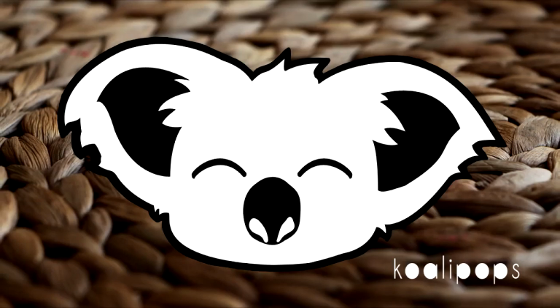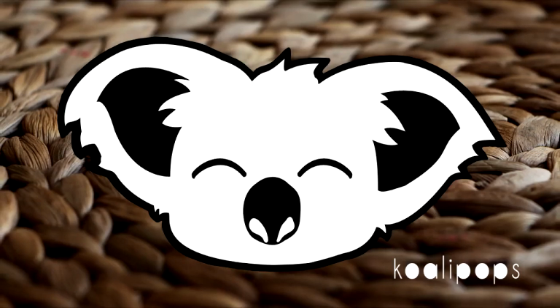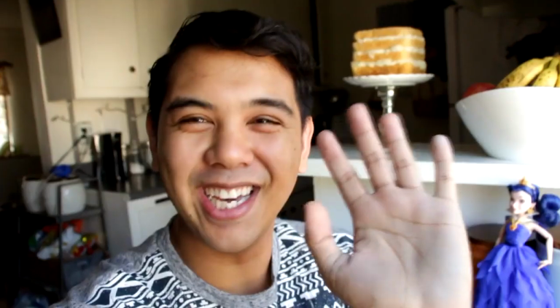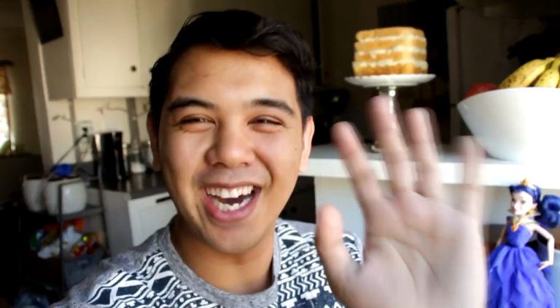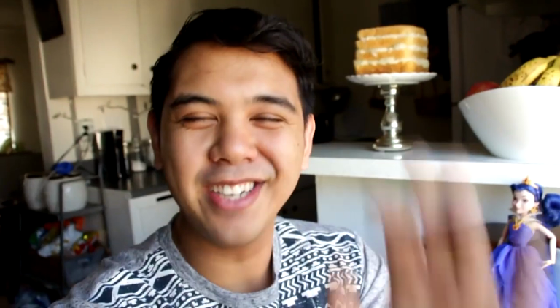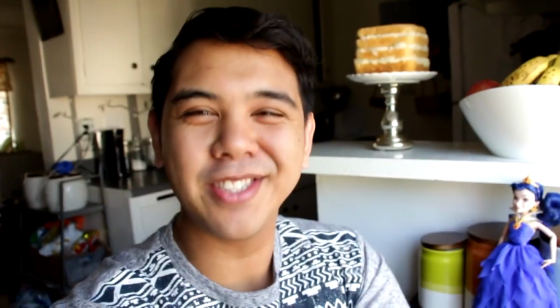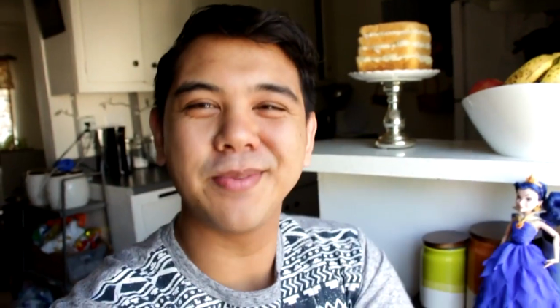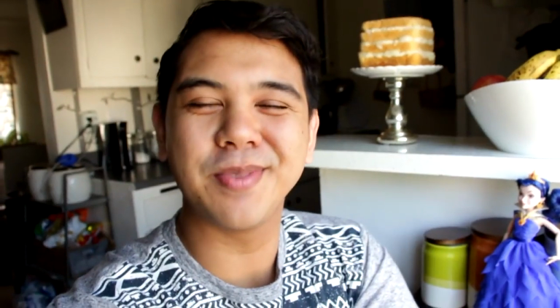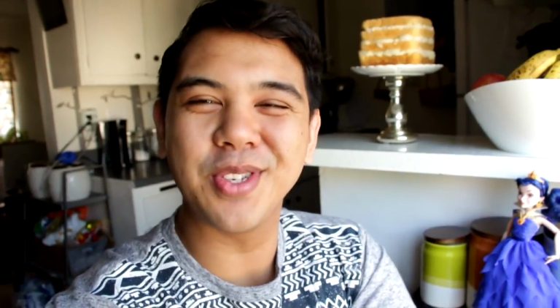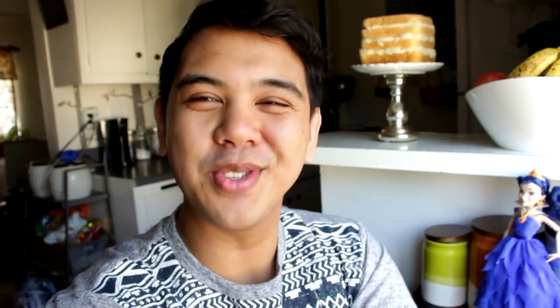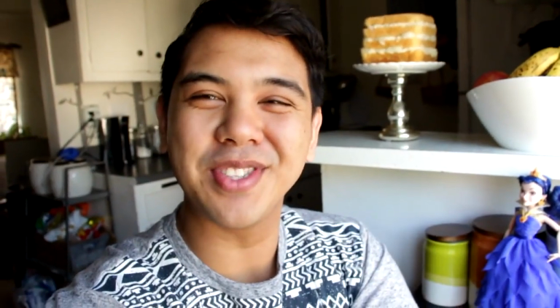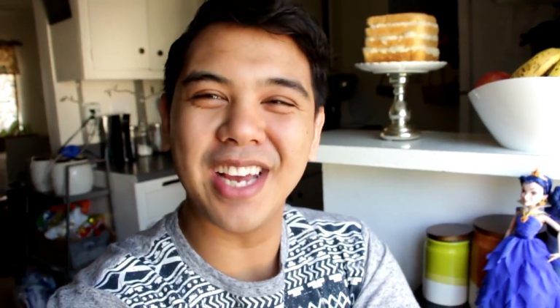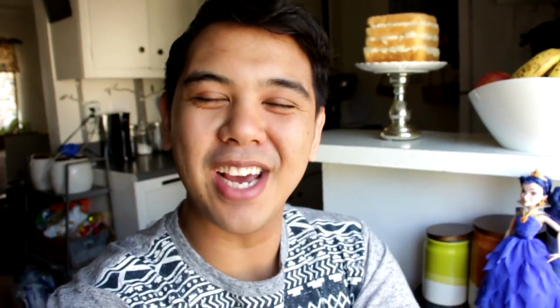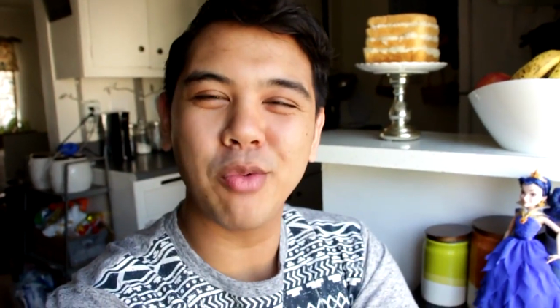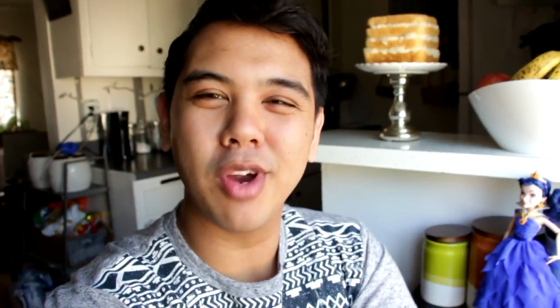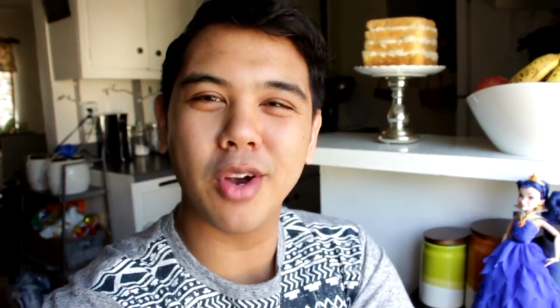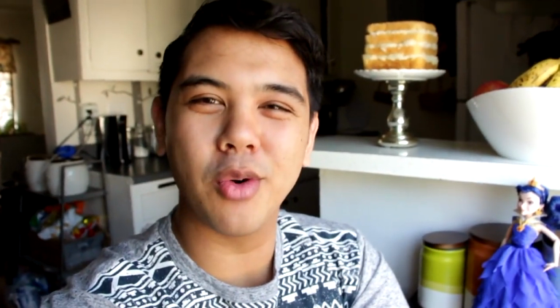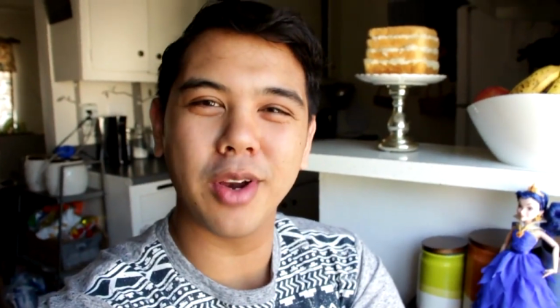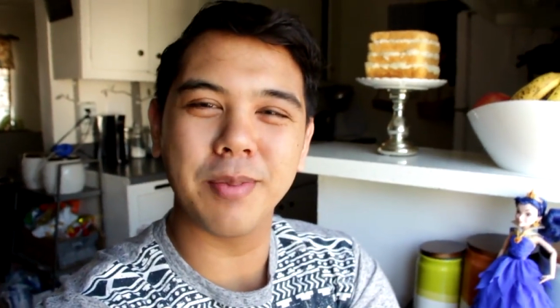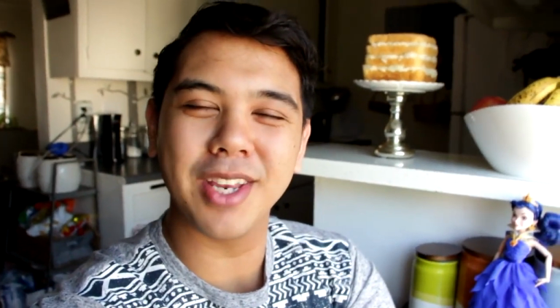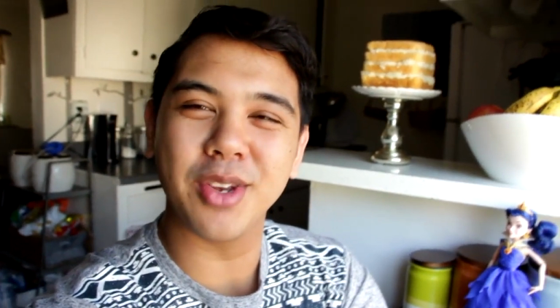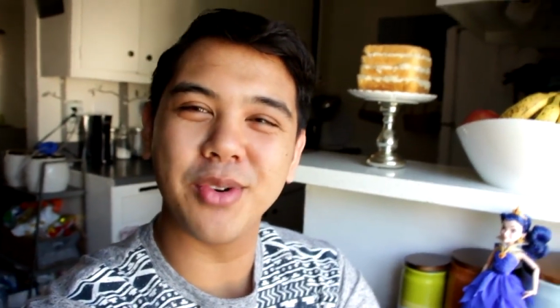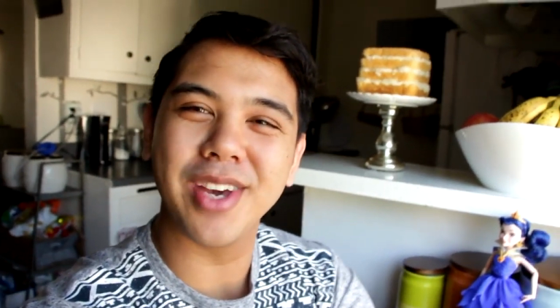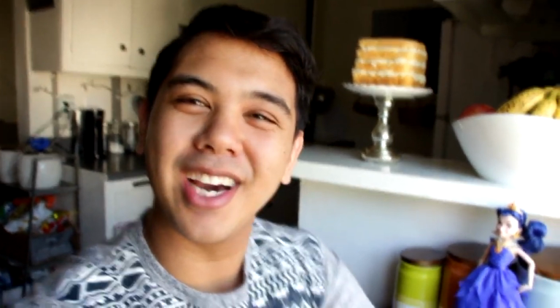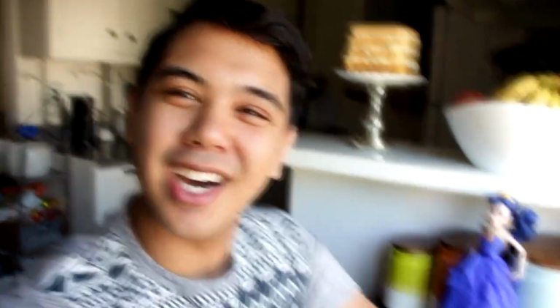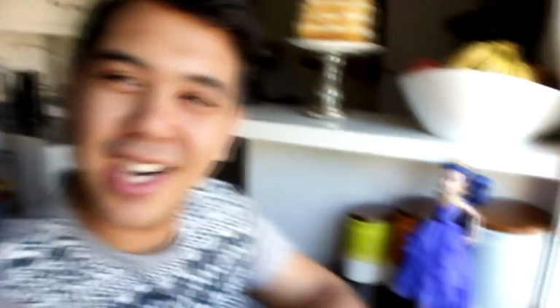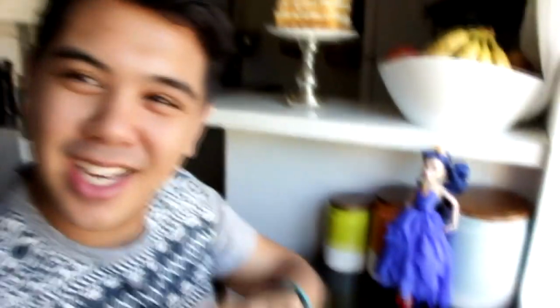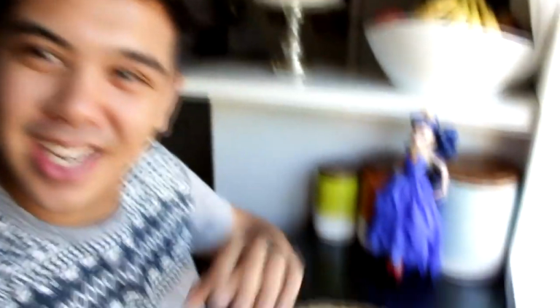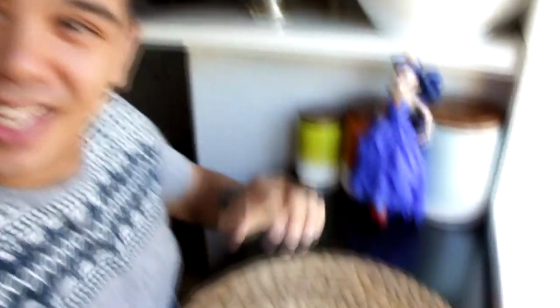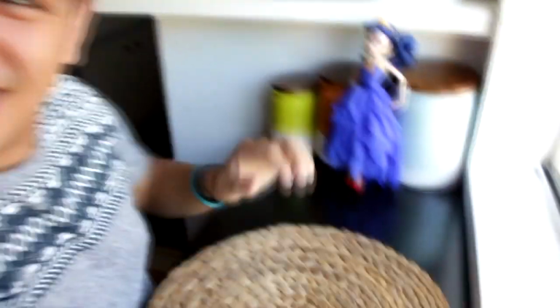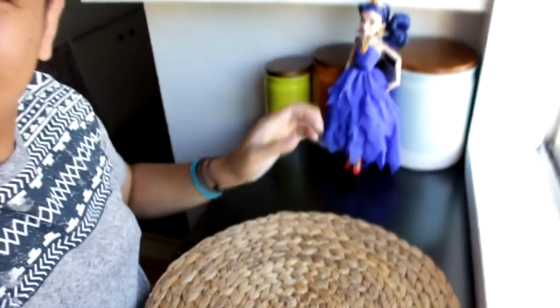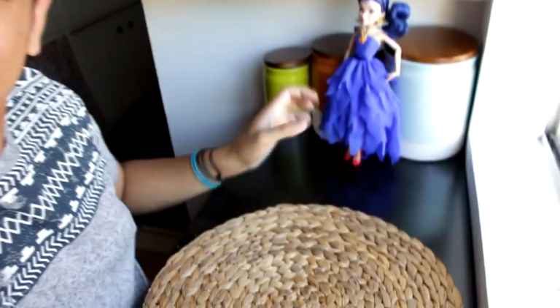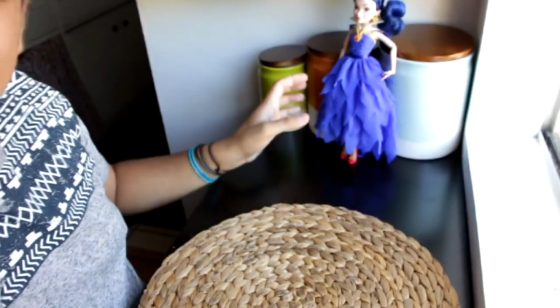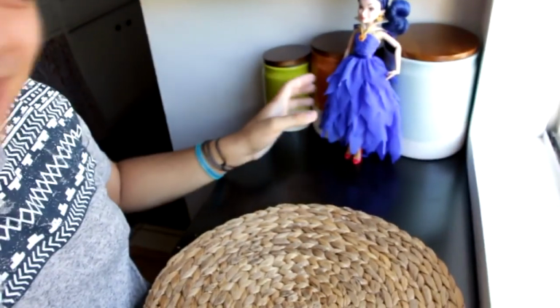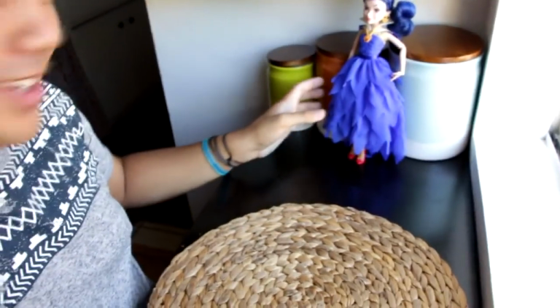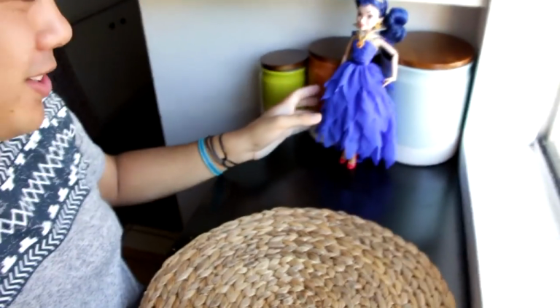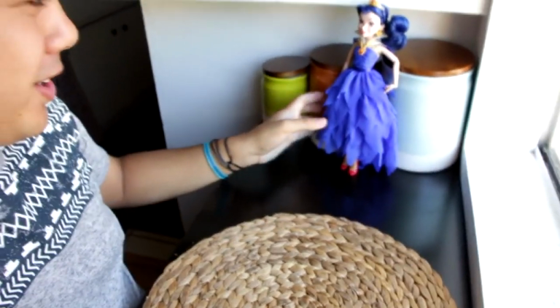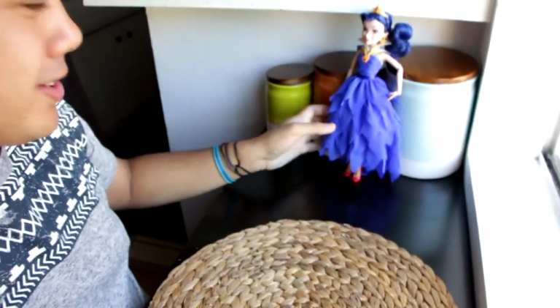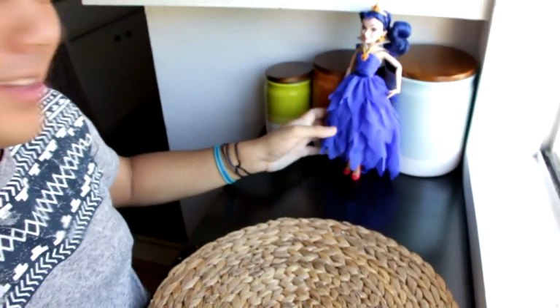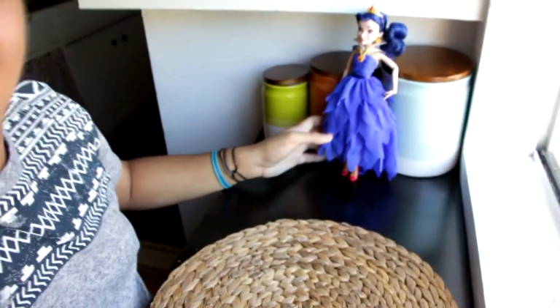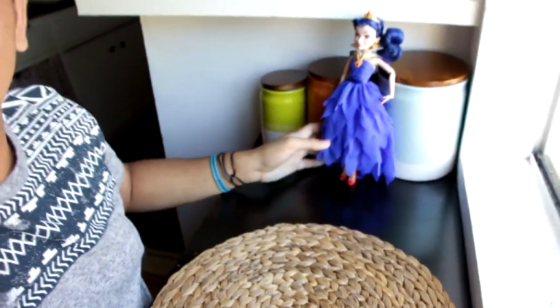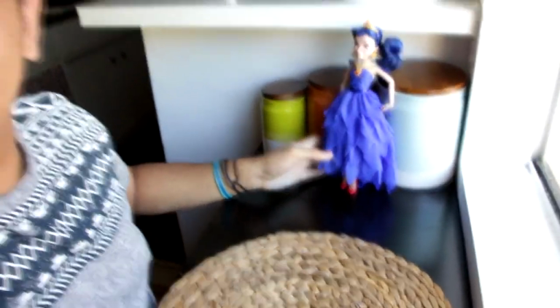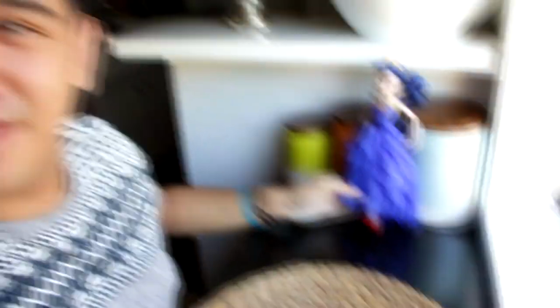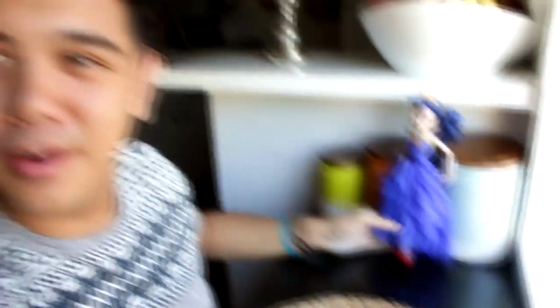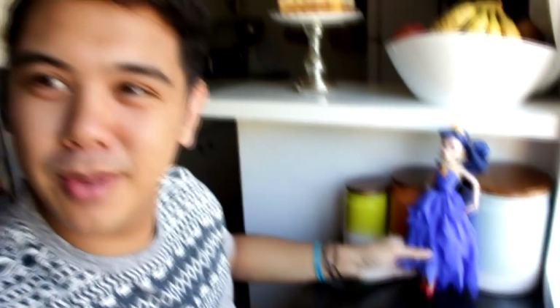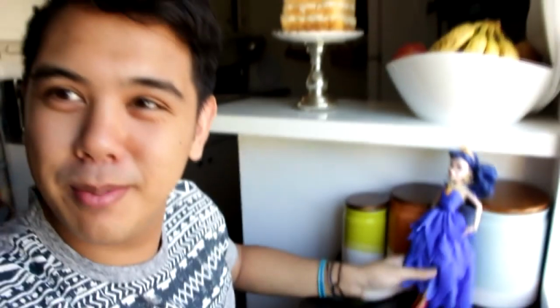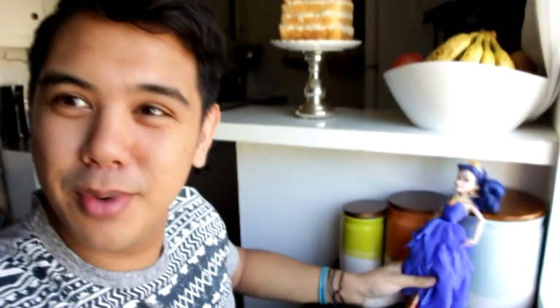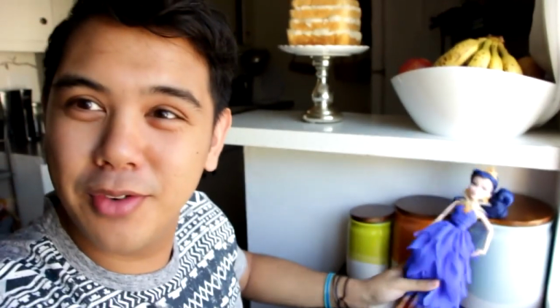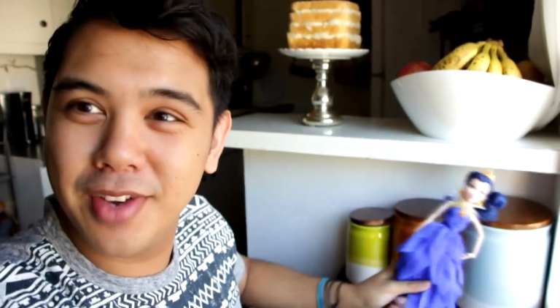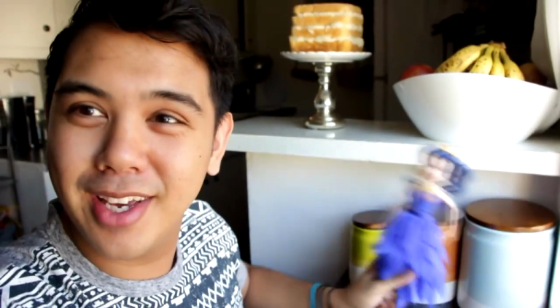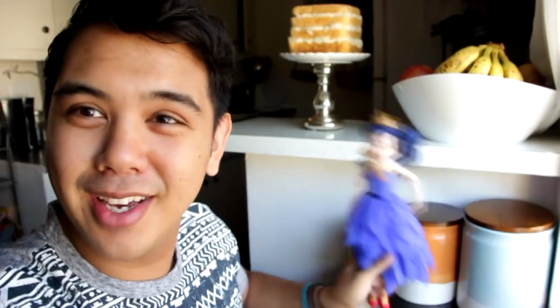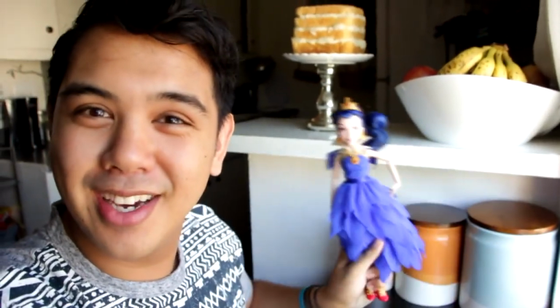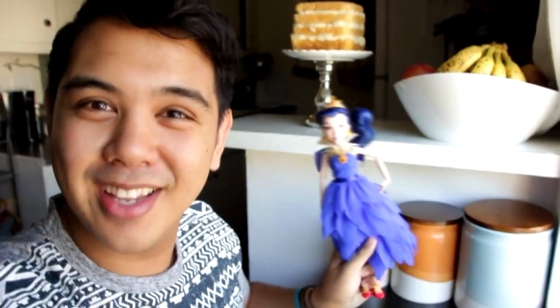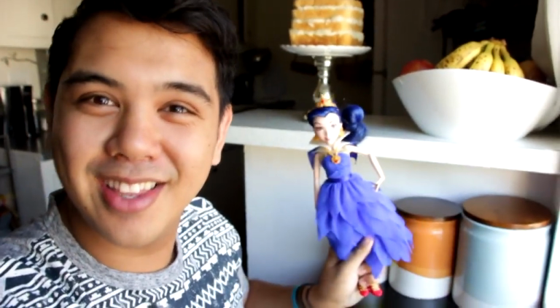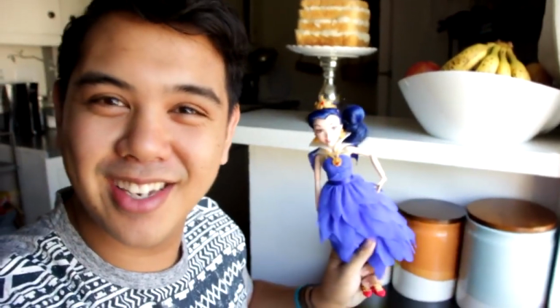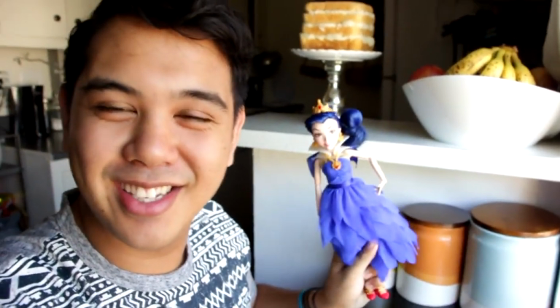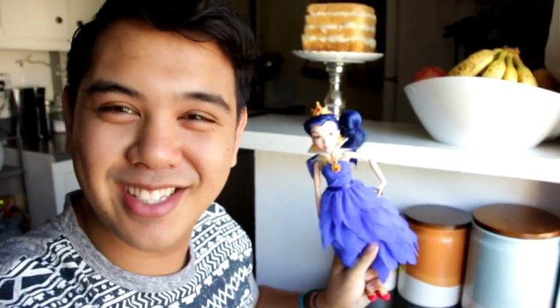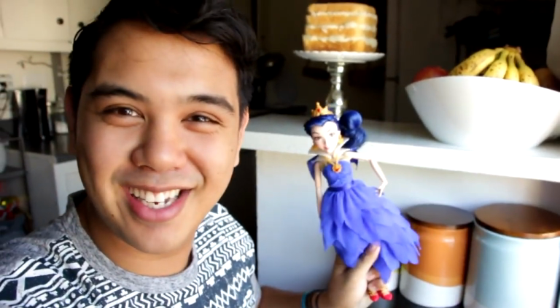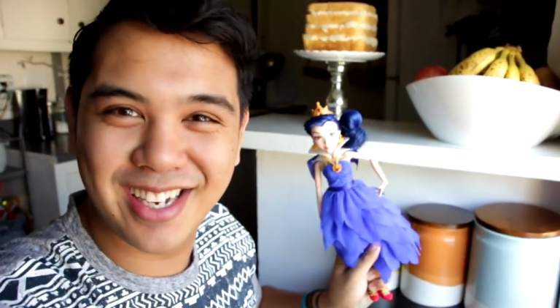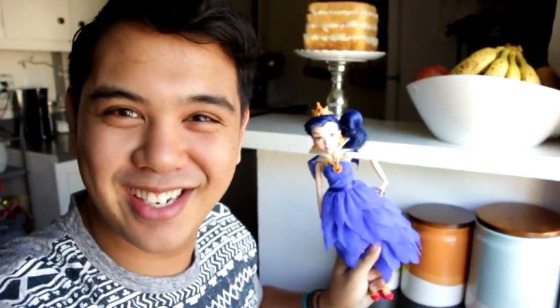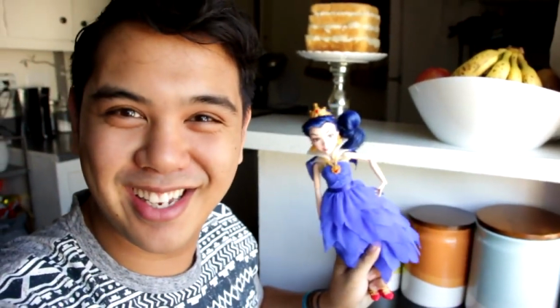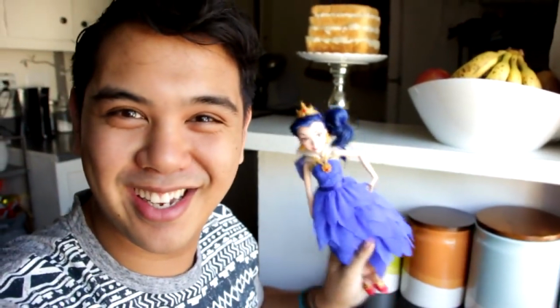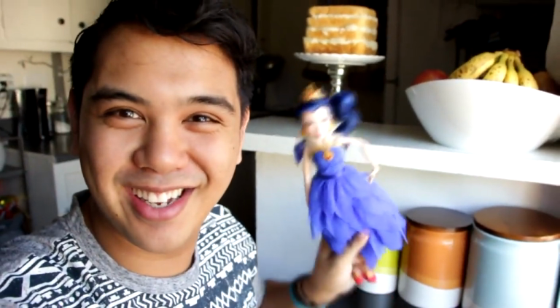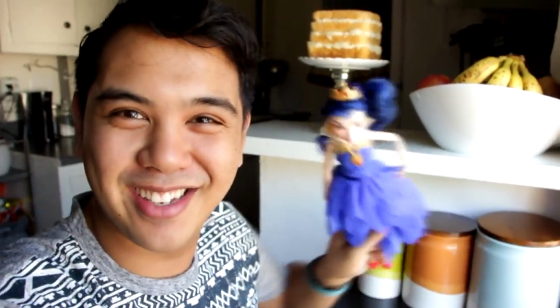Hey guys, so today we're going to be doing an Eevee doll cake from the movie The Descendants.